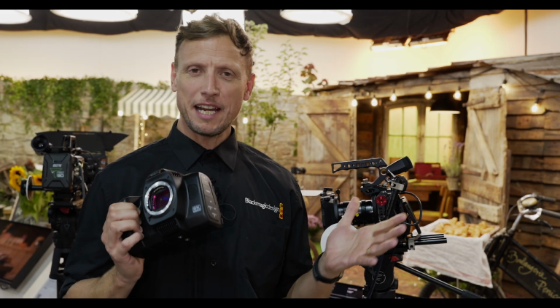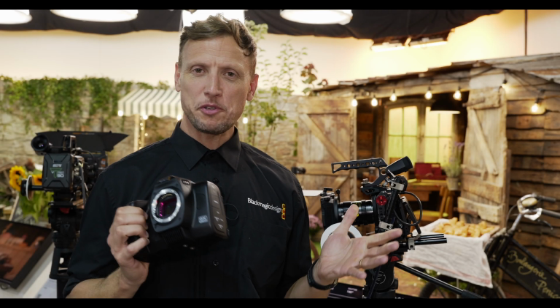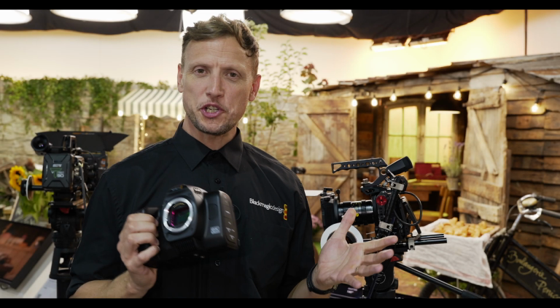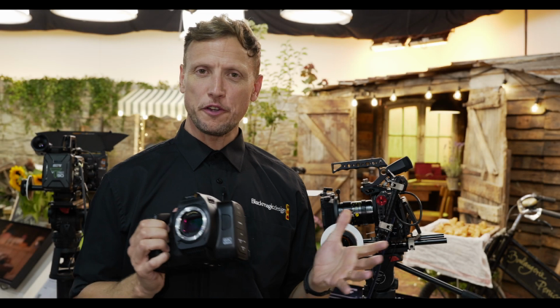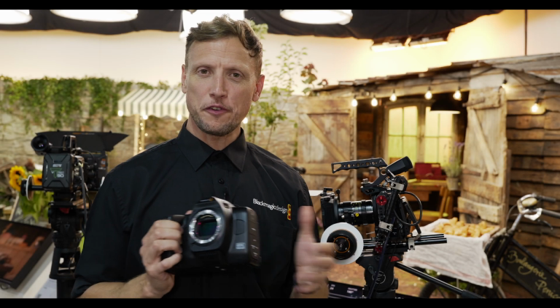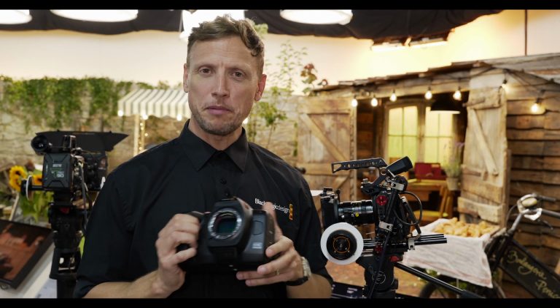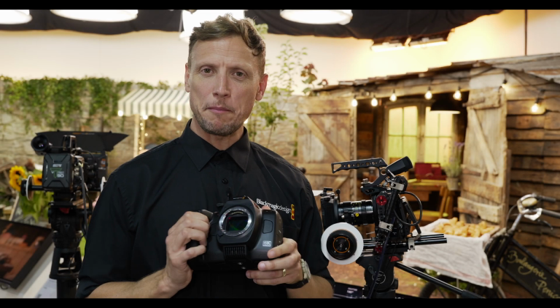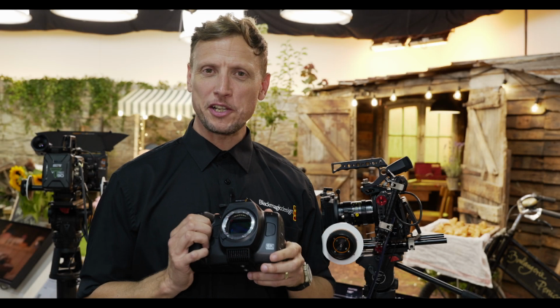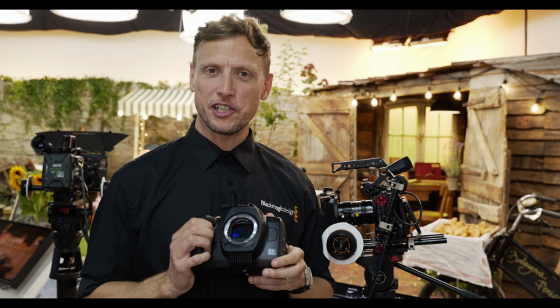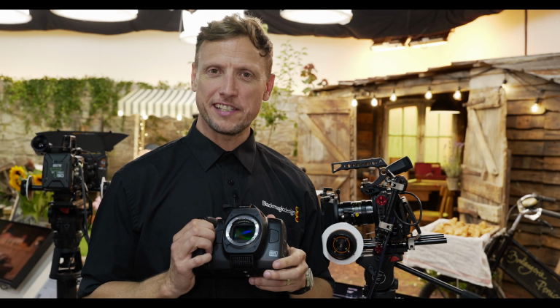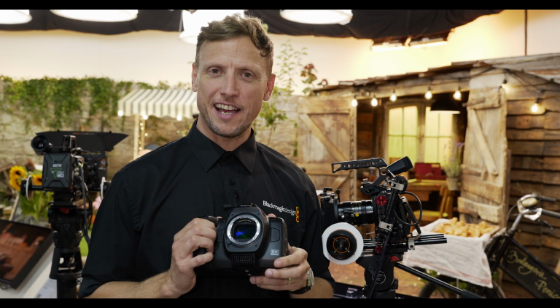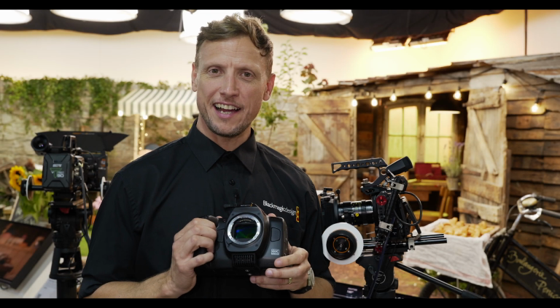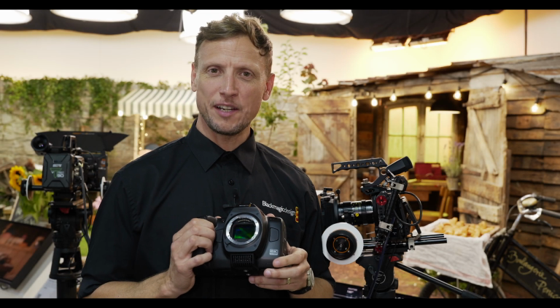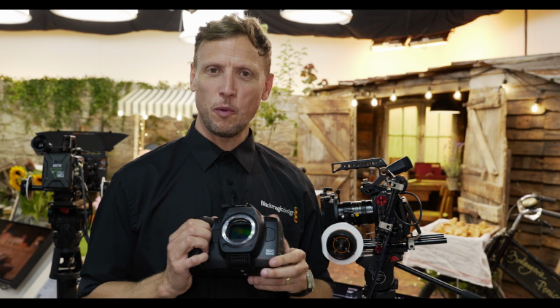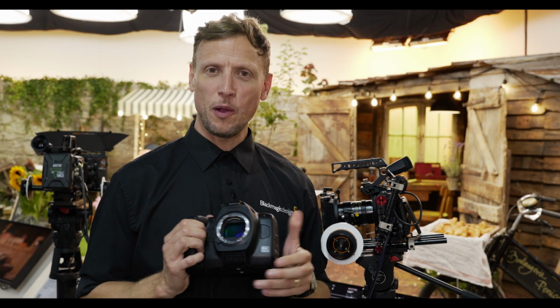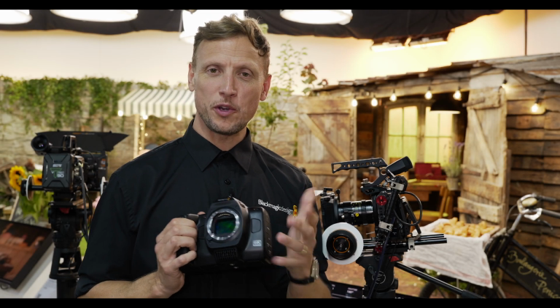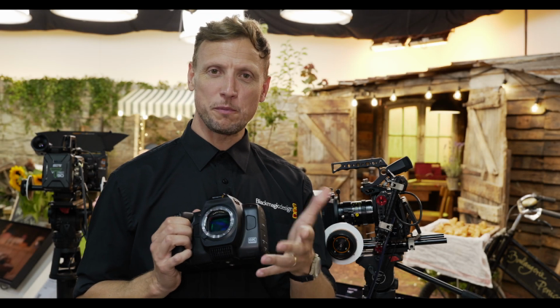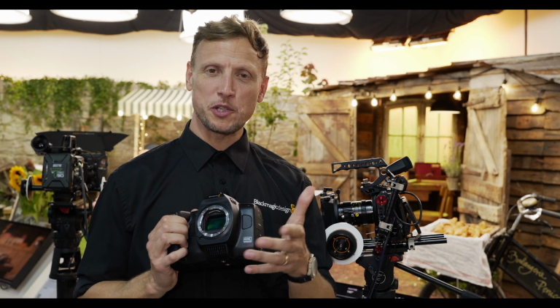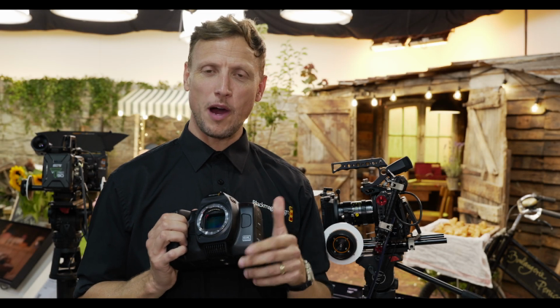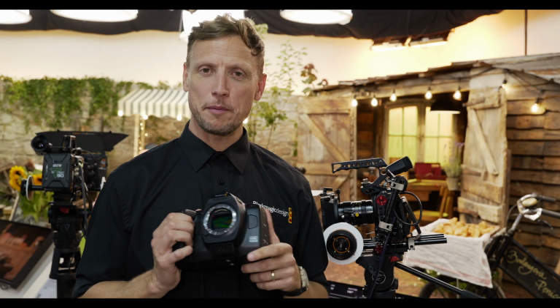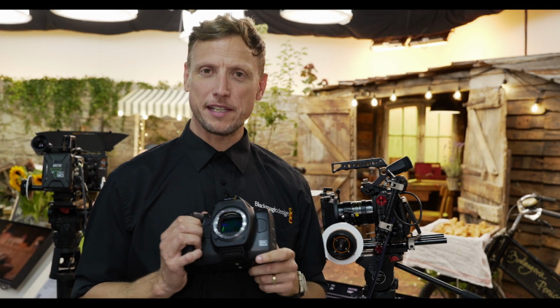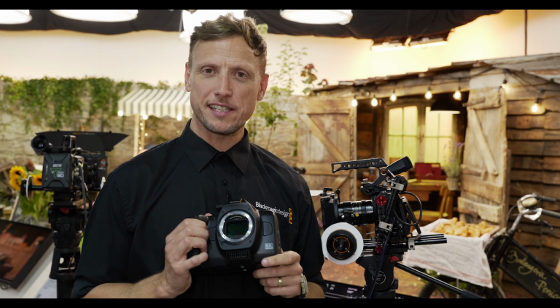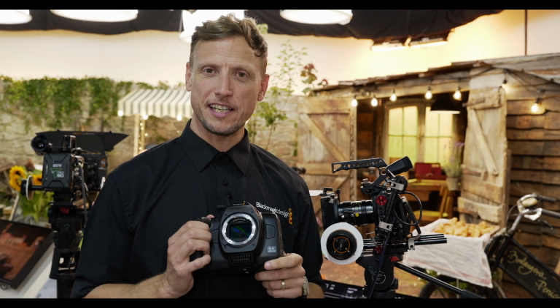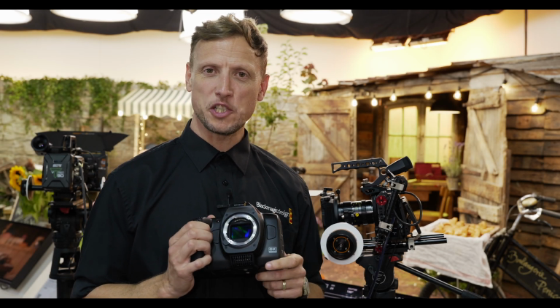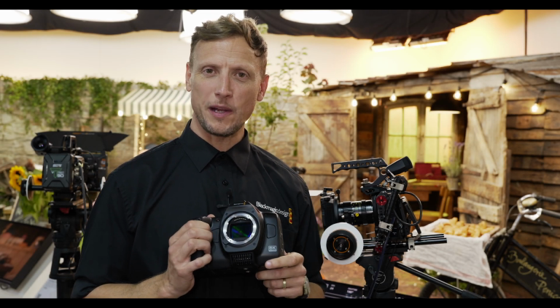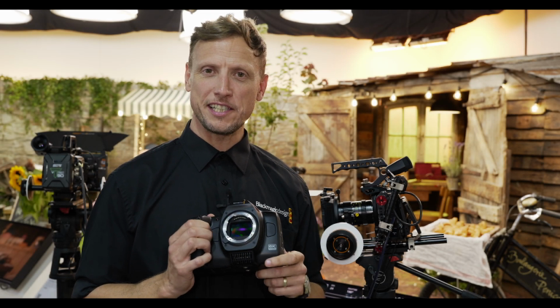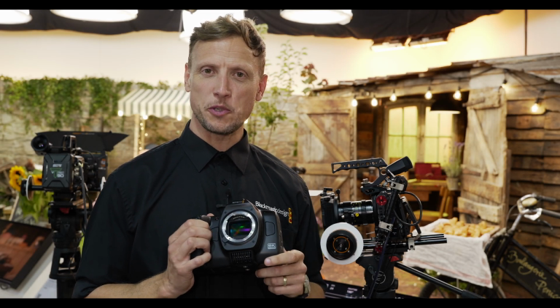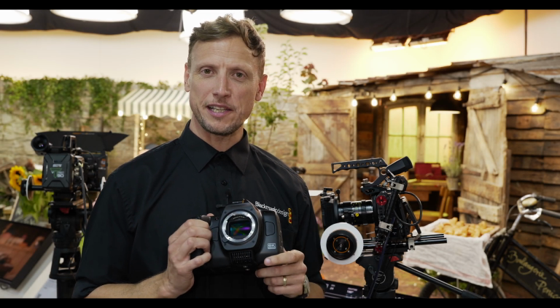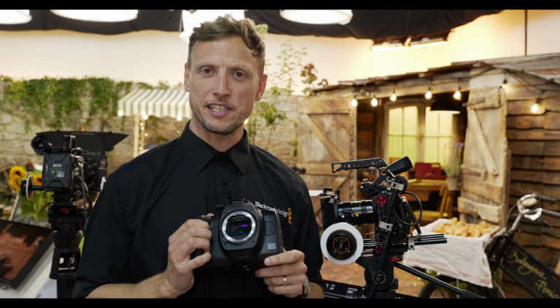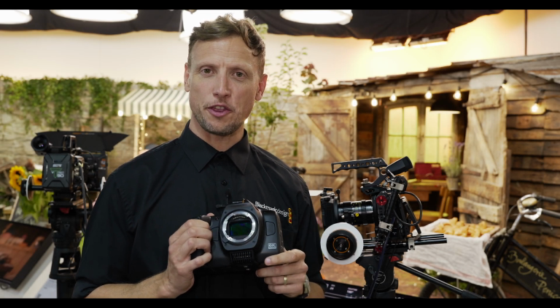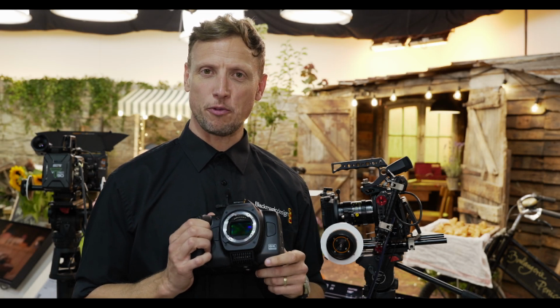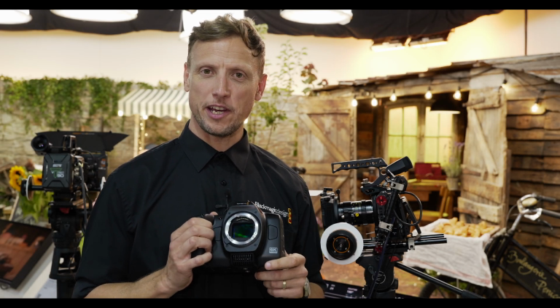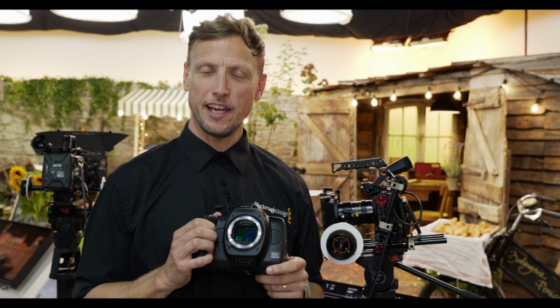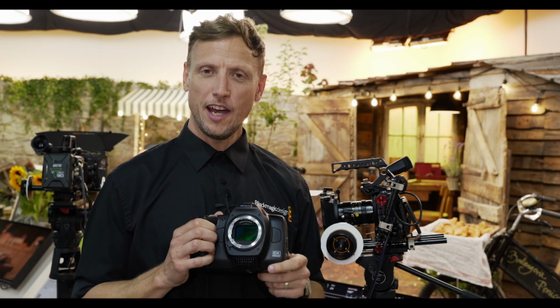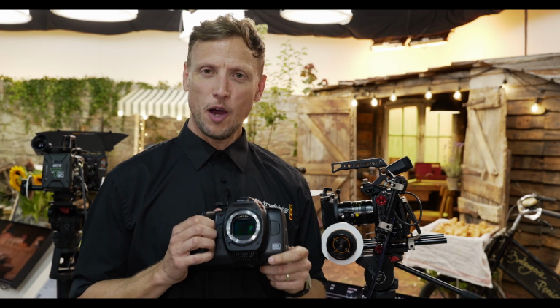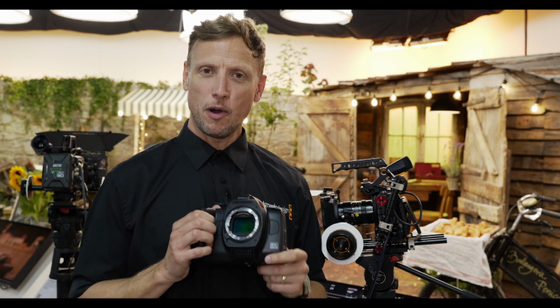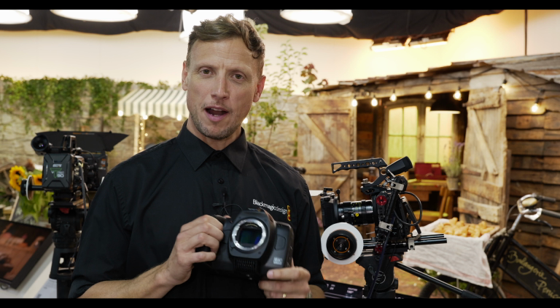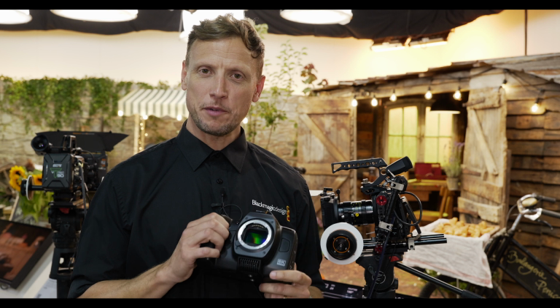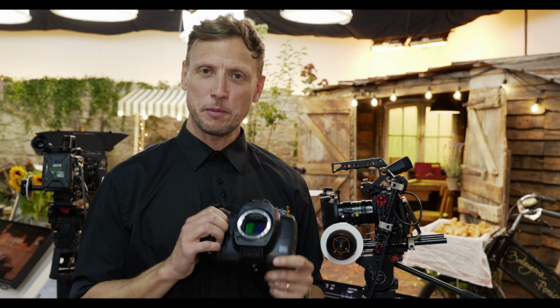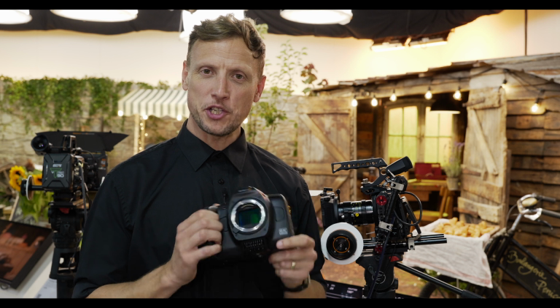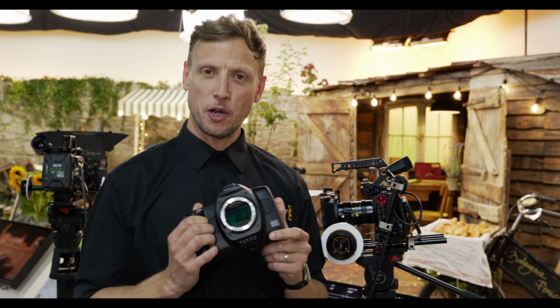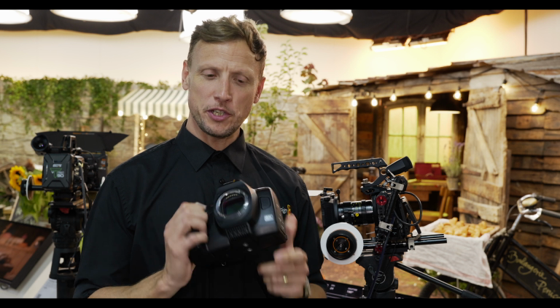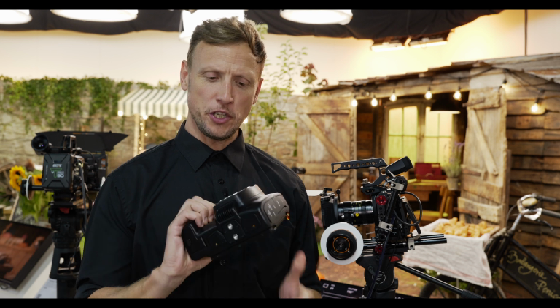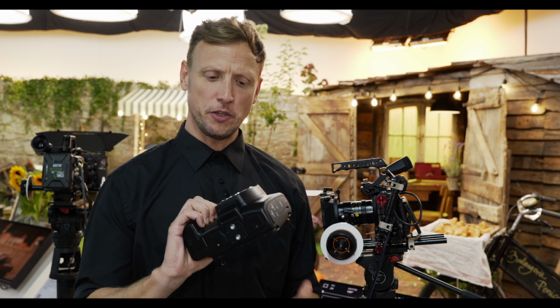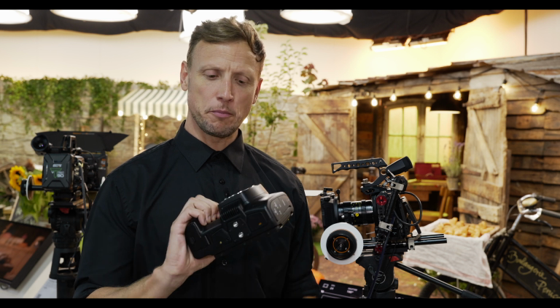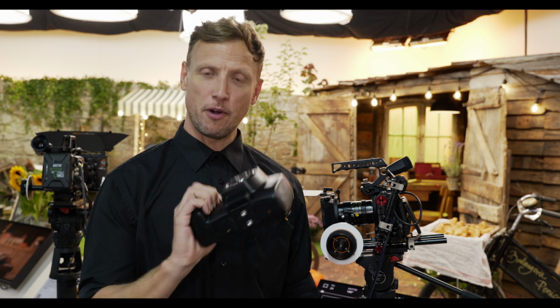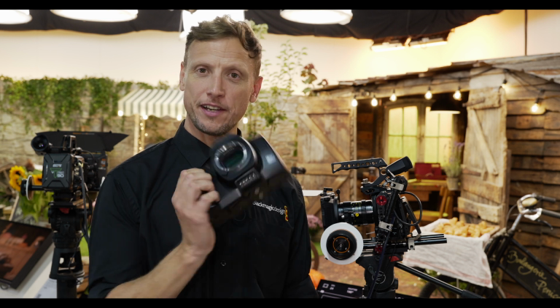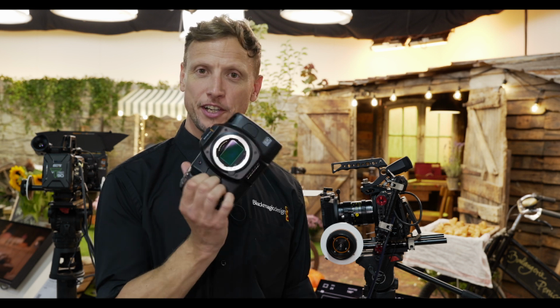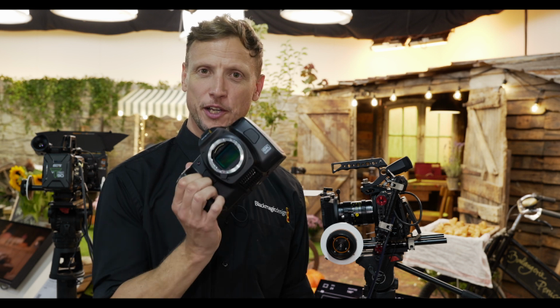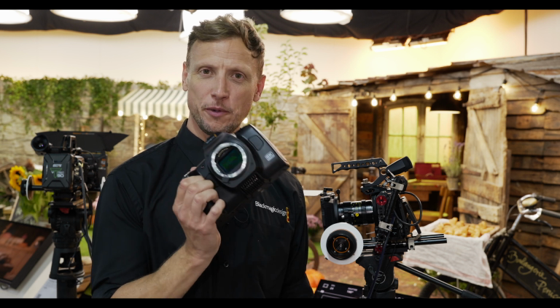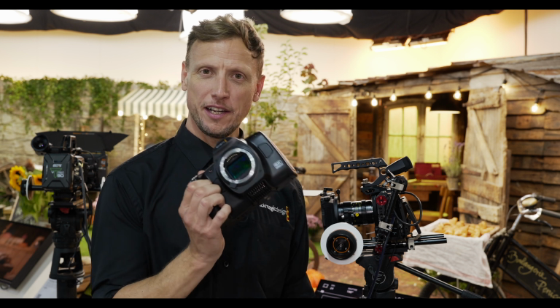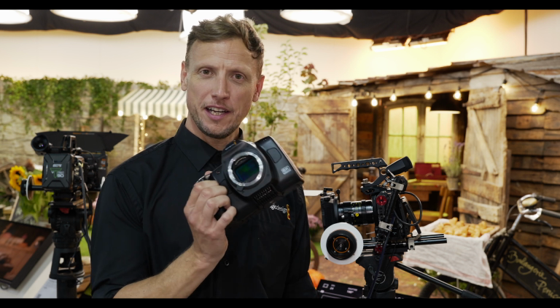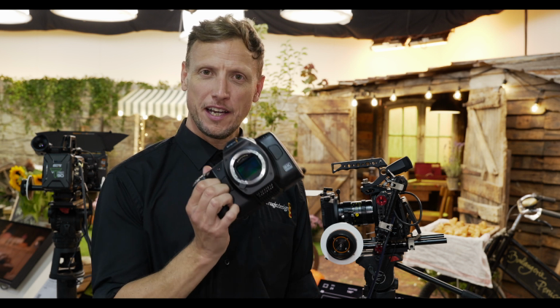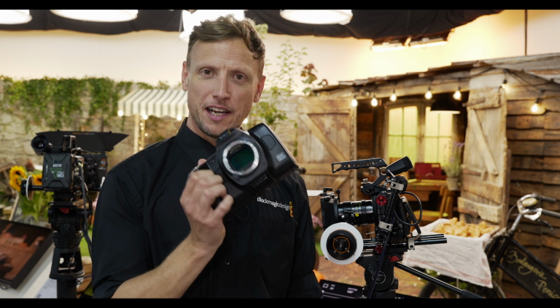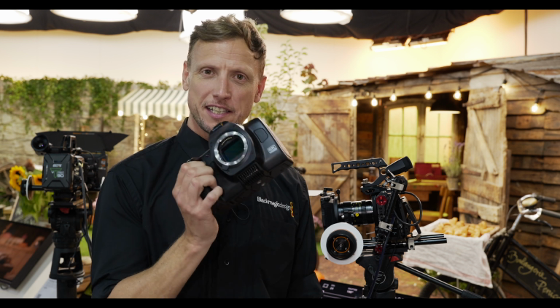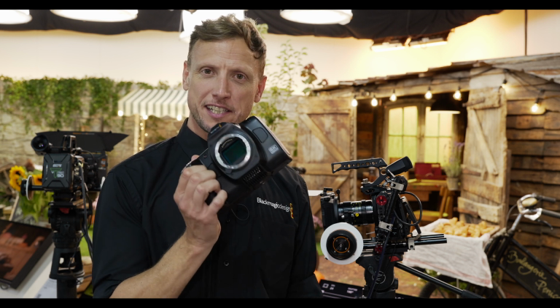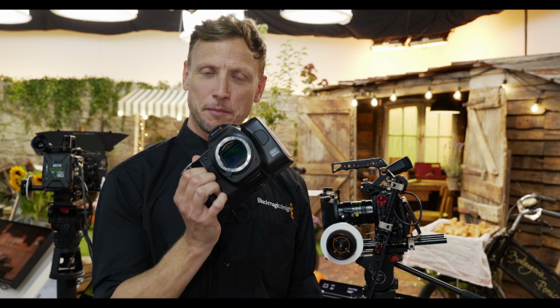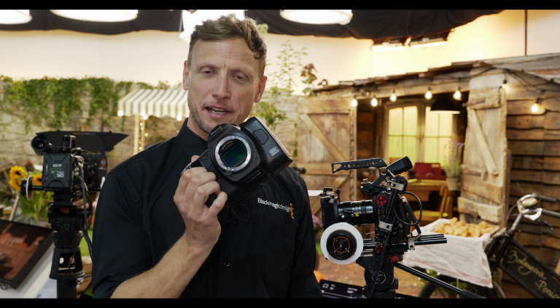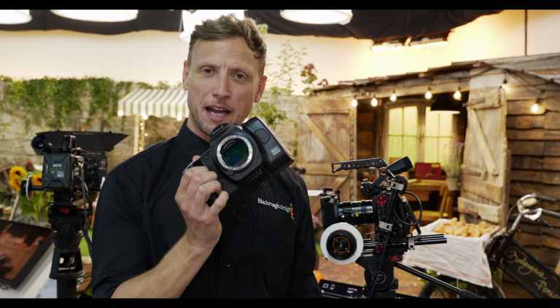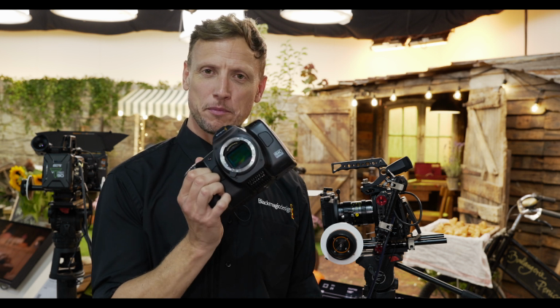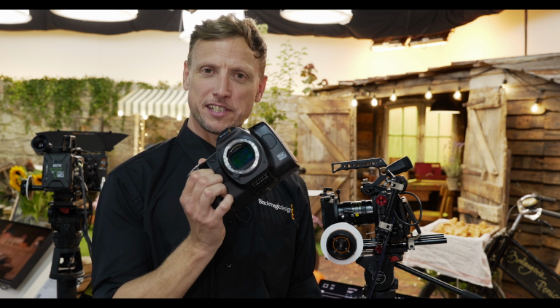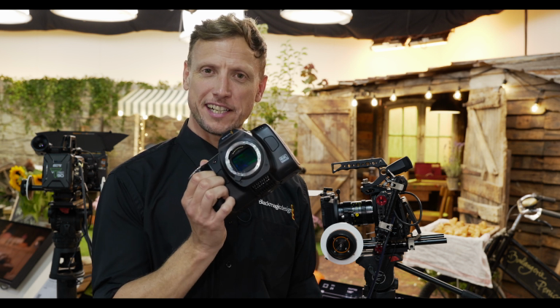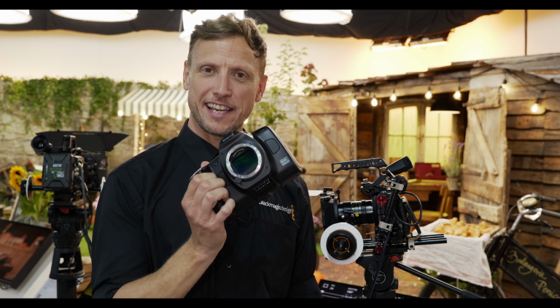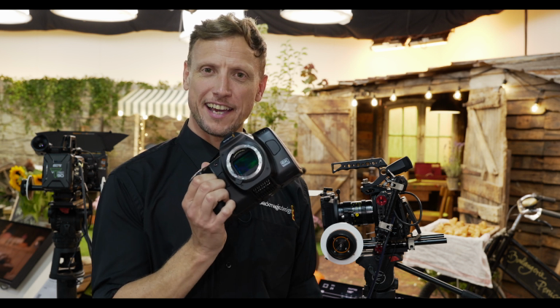My name is Stuart from Blackmagic Design and welcome to IBC 2023, where I'm going to be showing you the brand new Cinema Camera 6K.